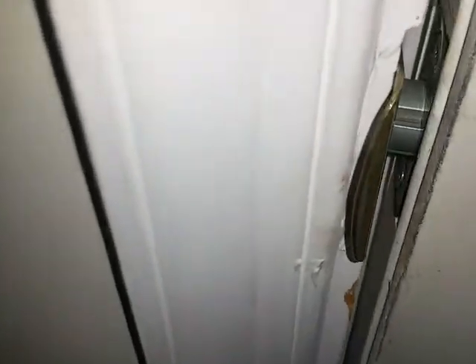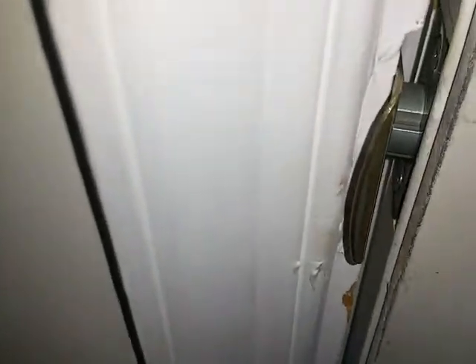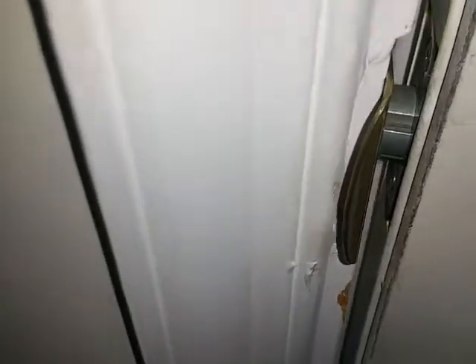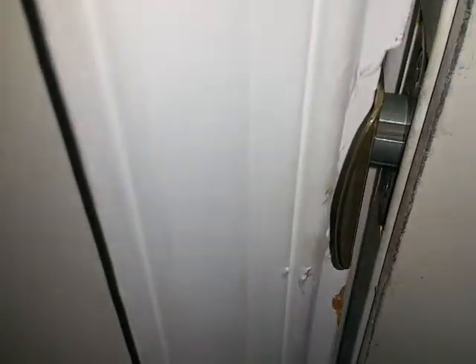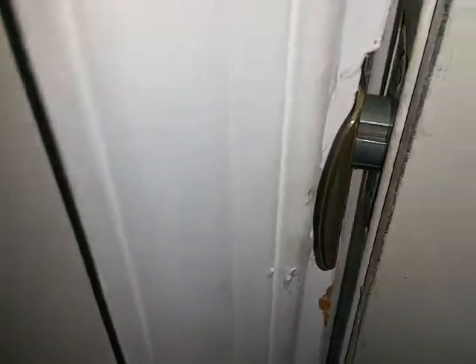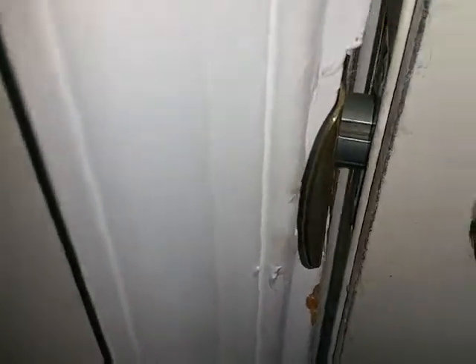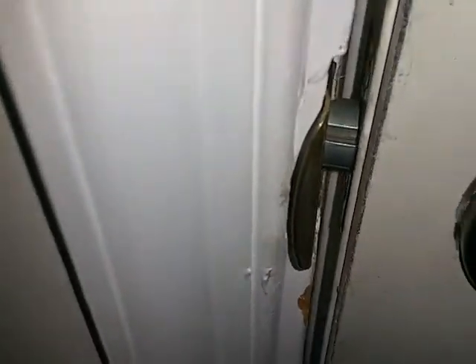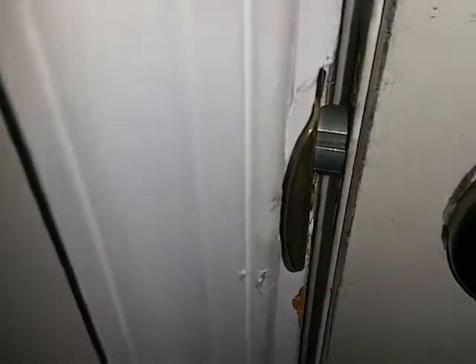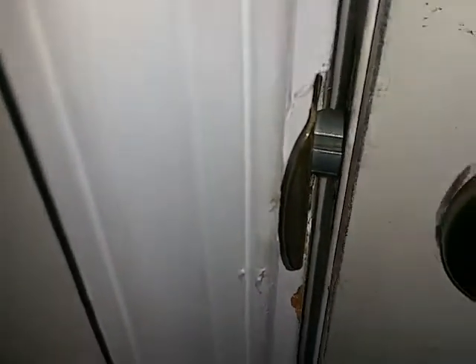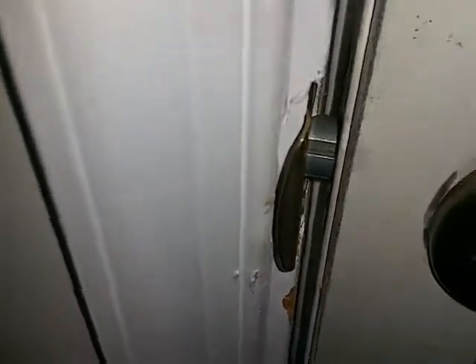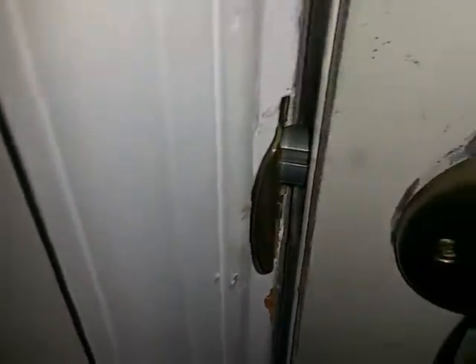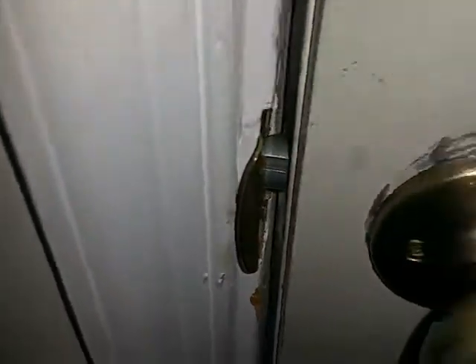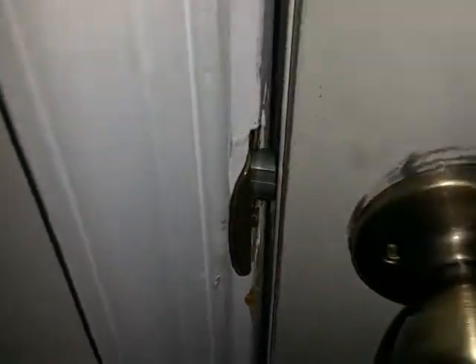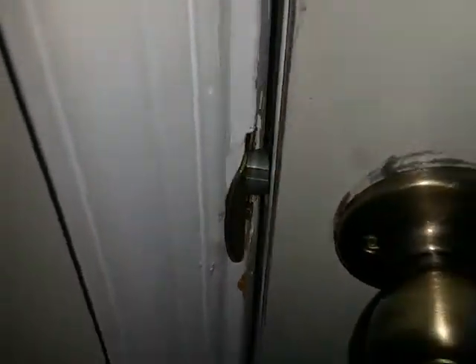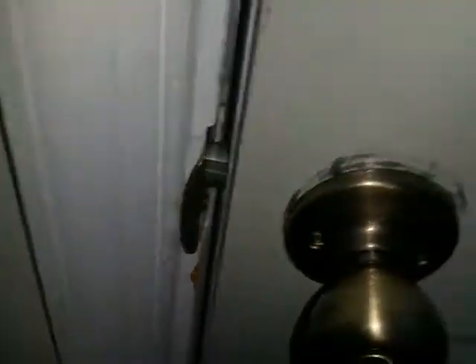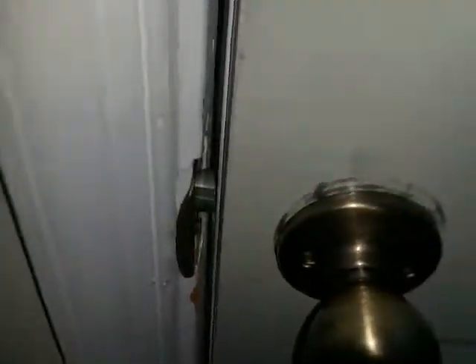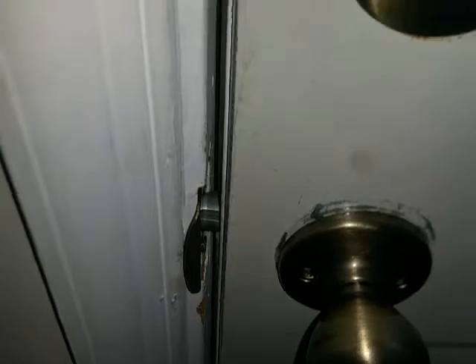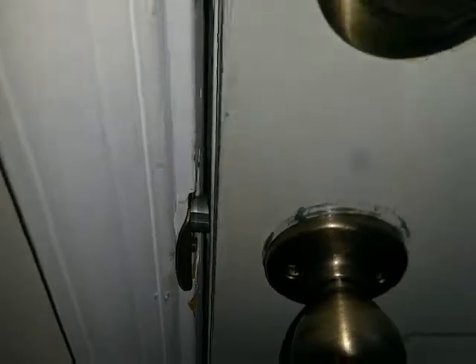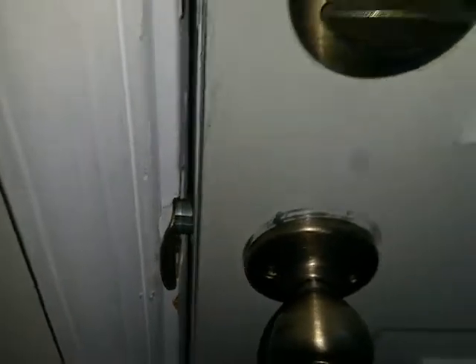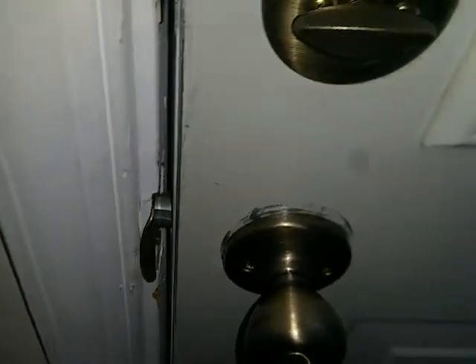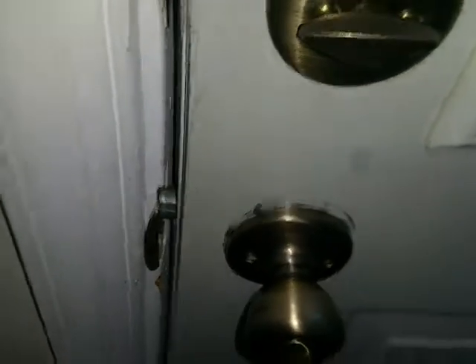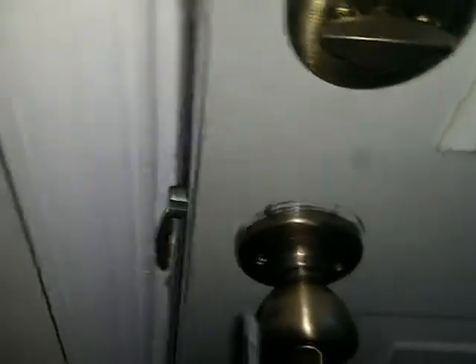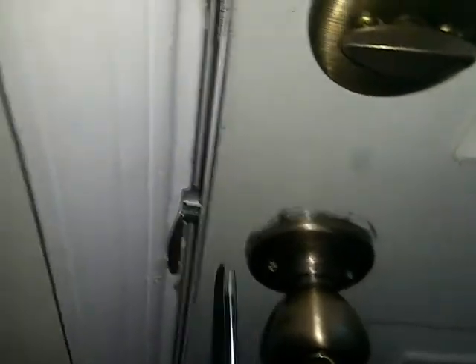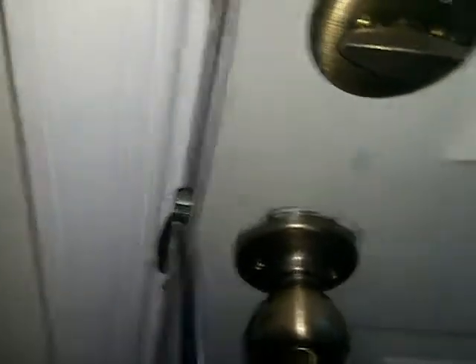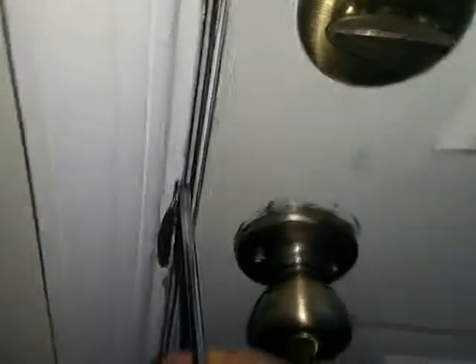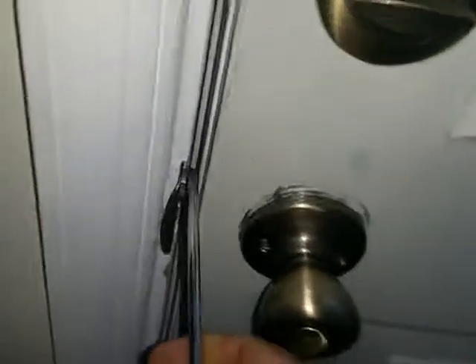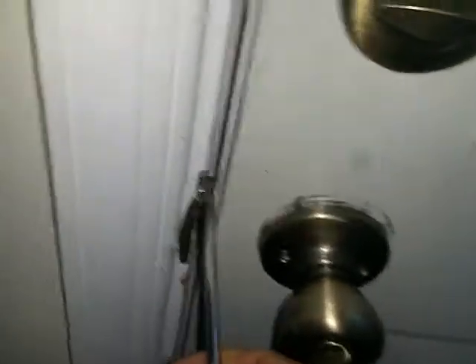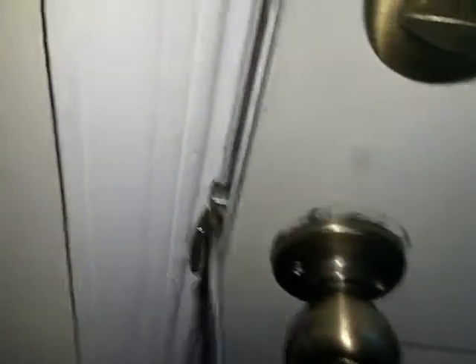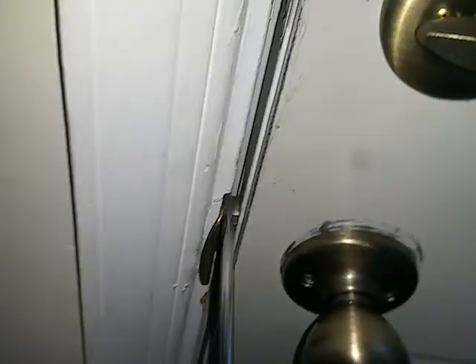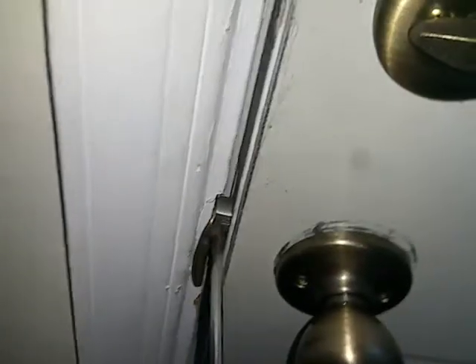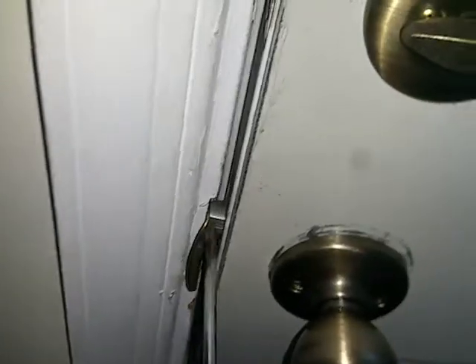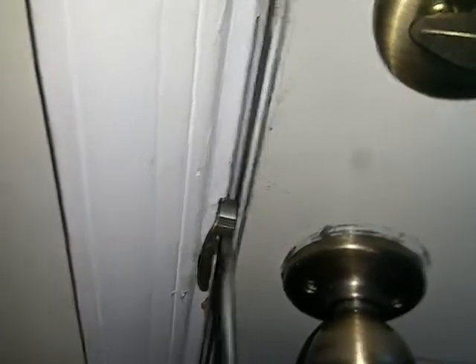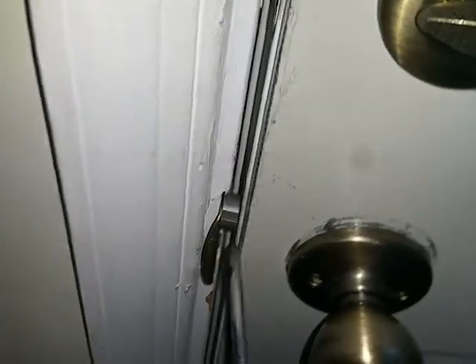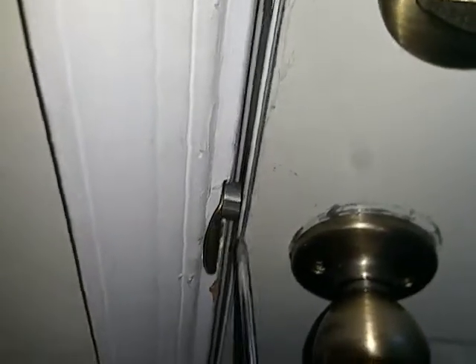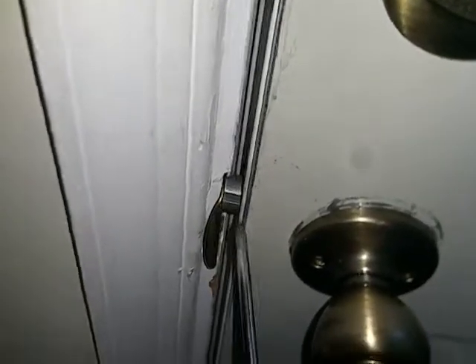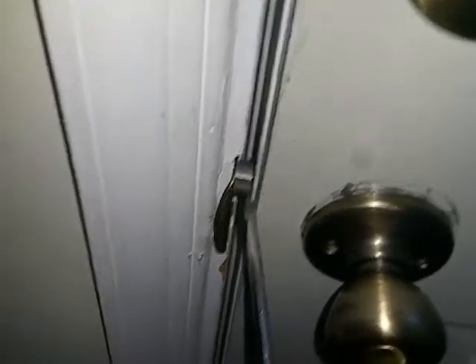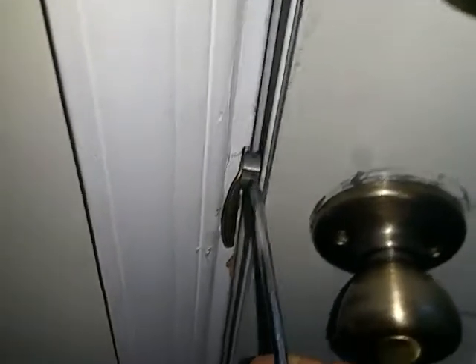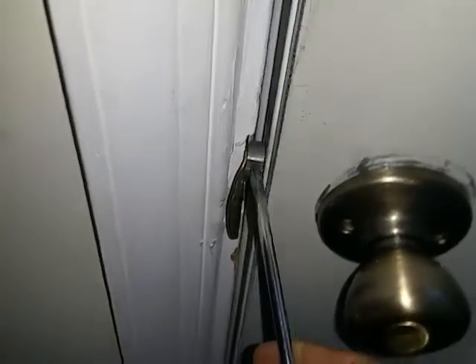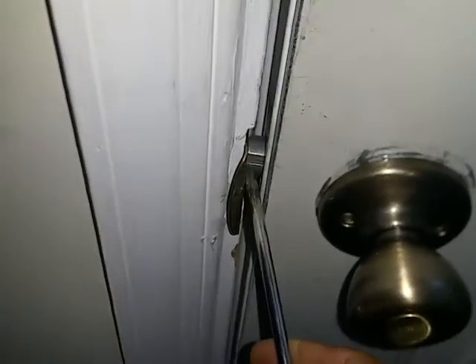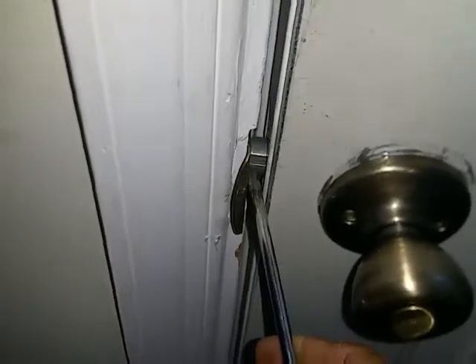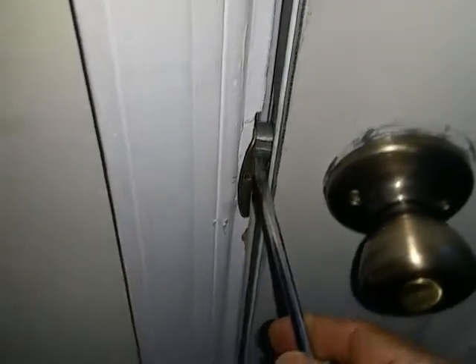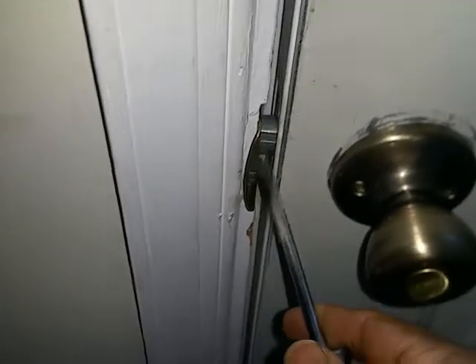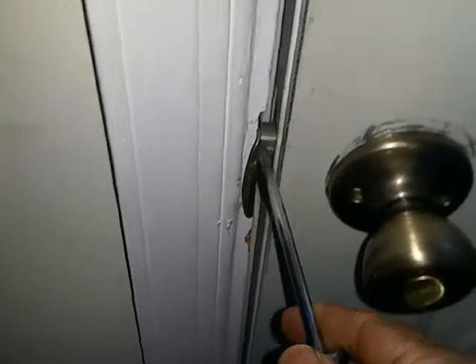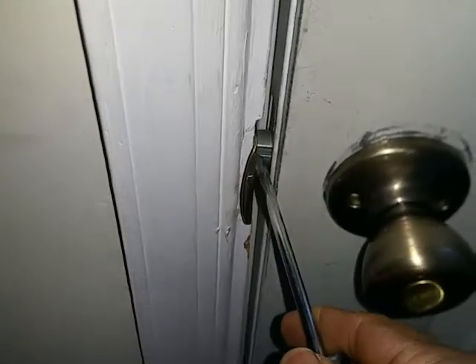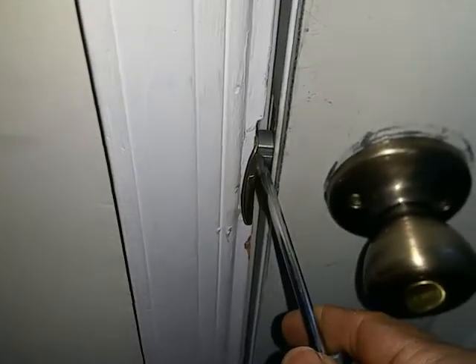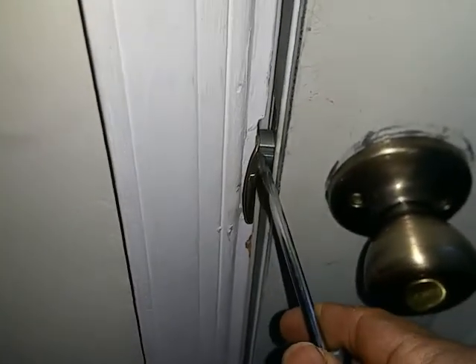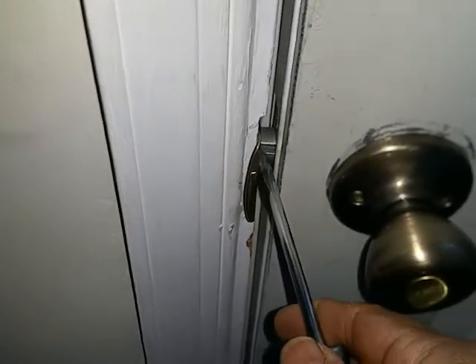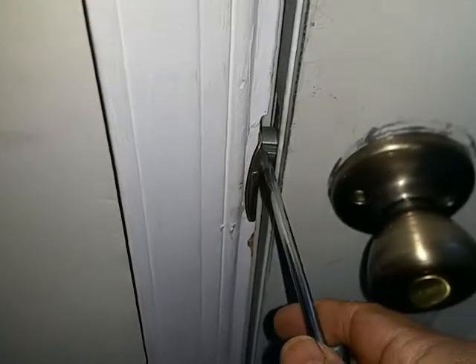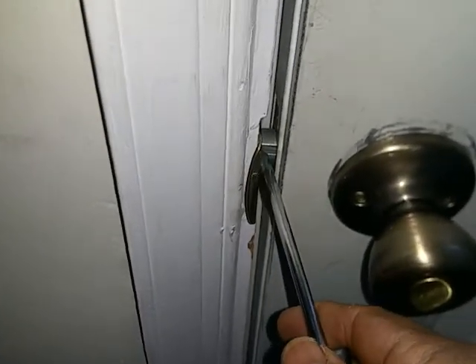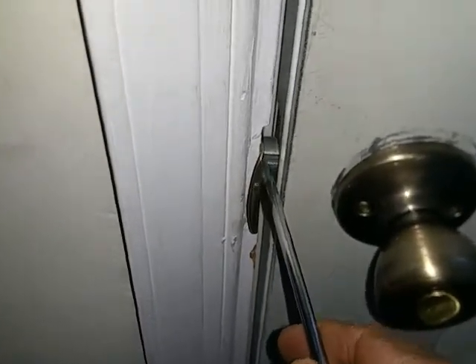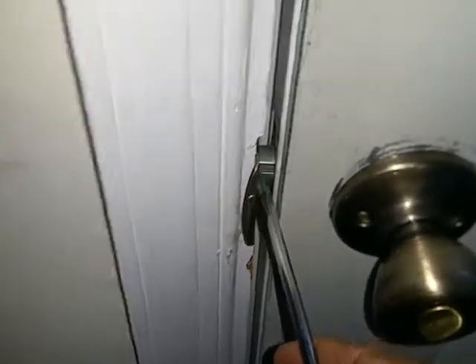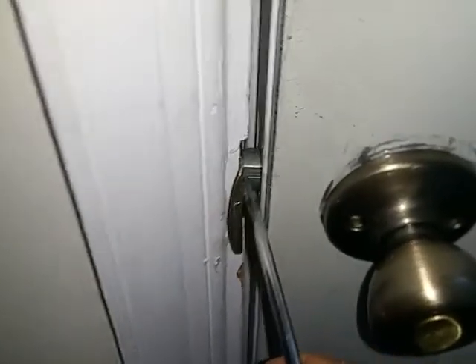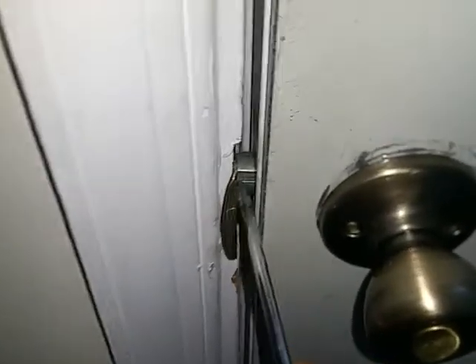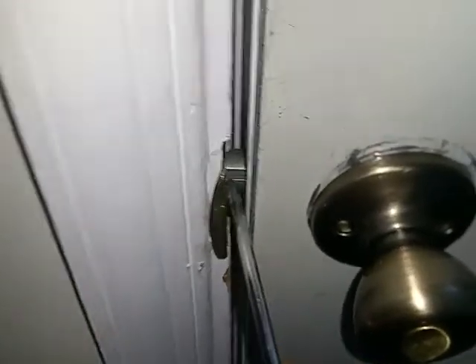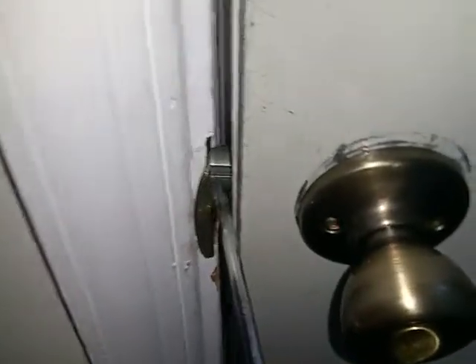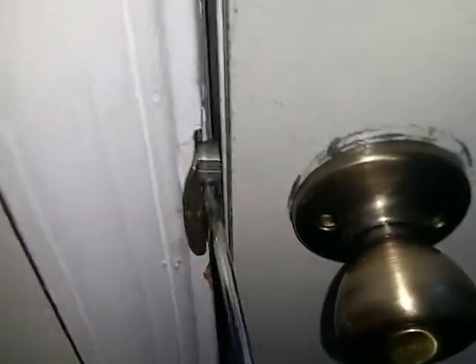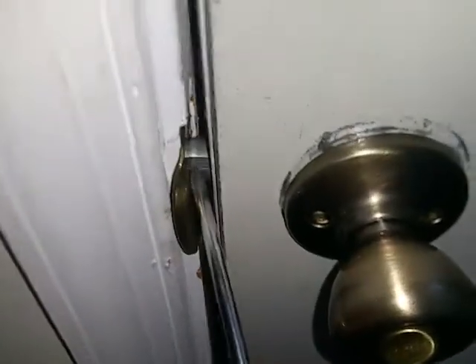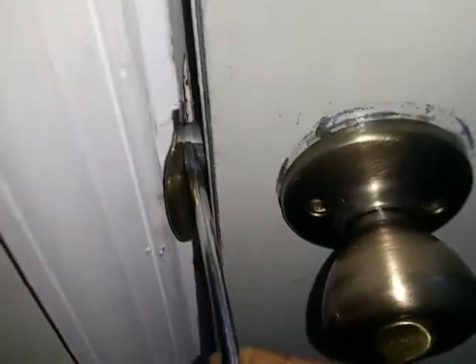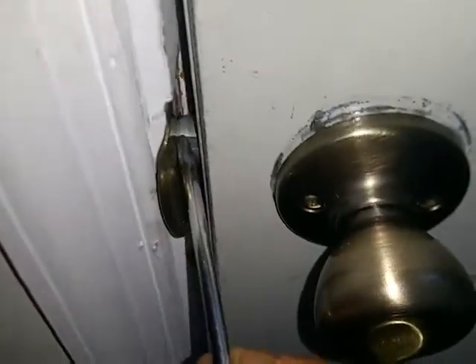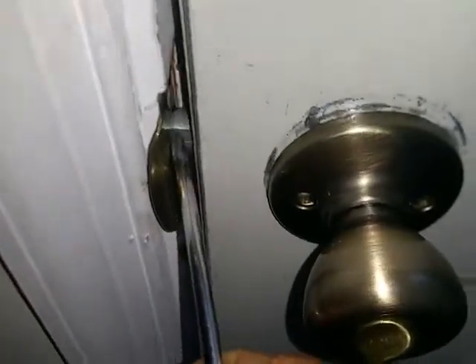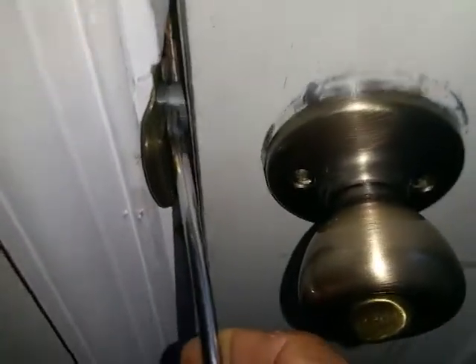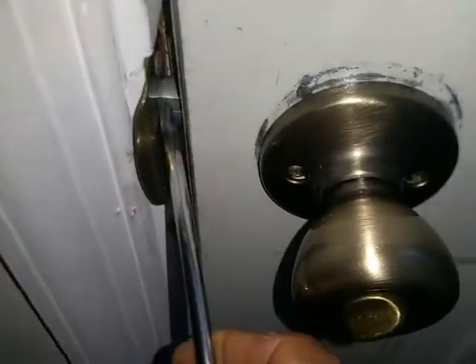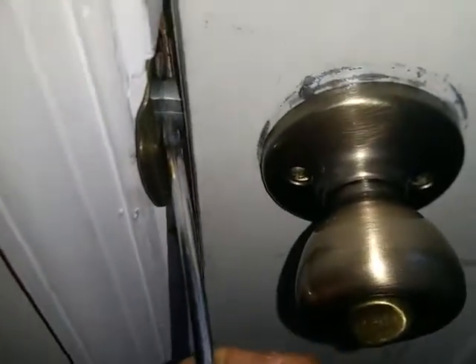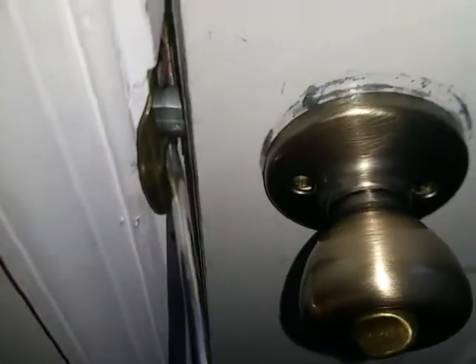If you see how this door is set, there's too much of a gap between them. I'm going to show you how to get into it with just a screwdriver, but let me explain this first.